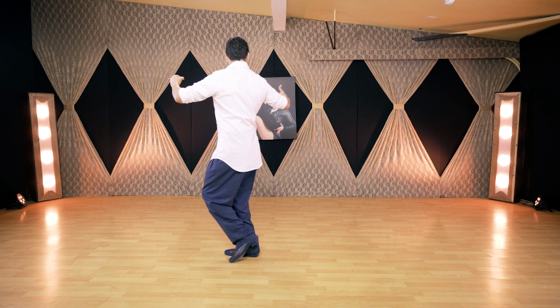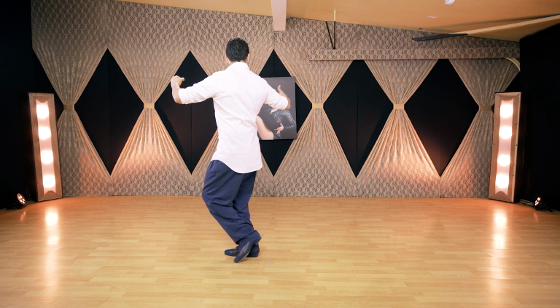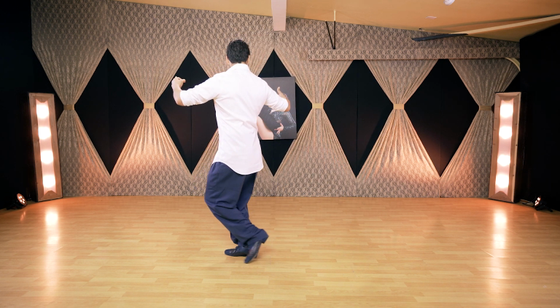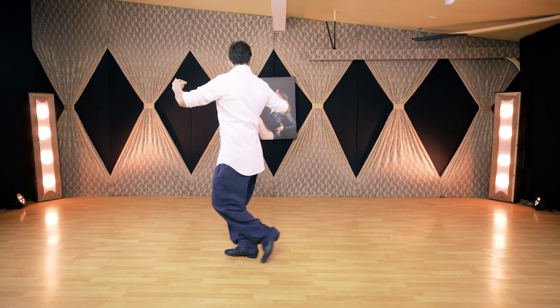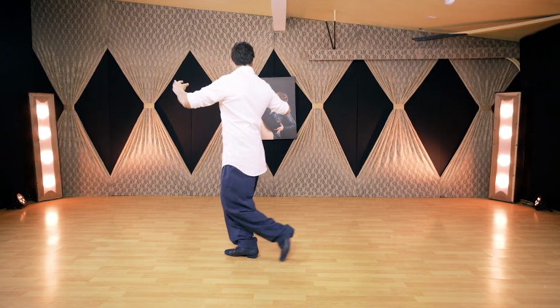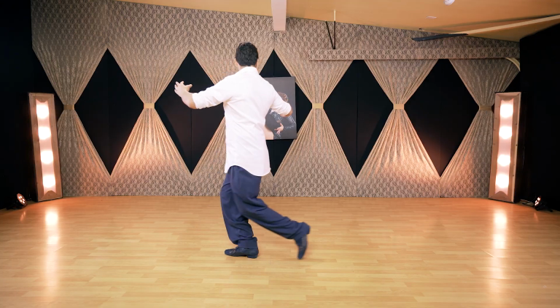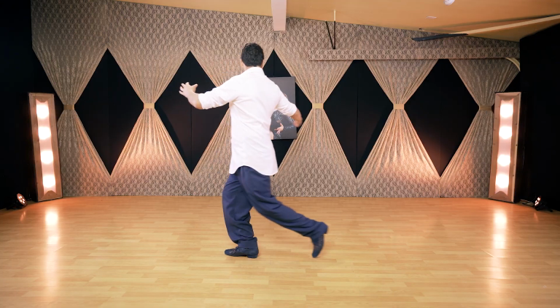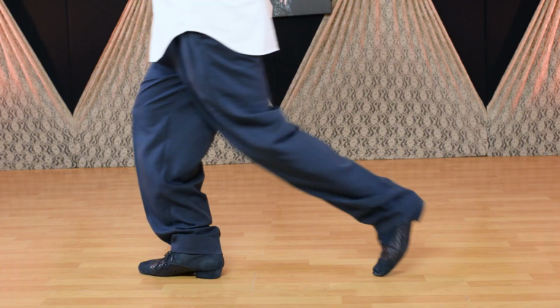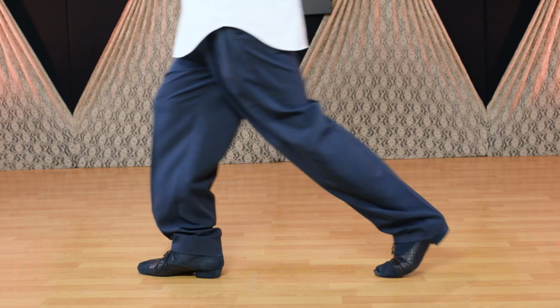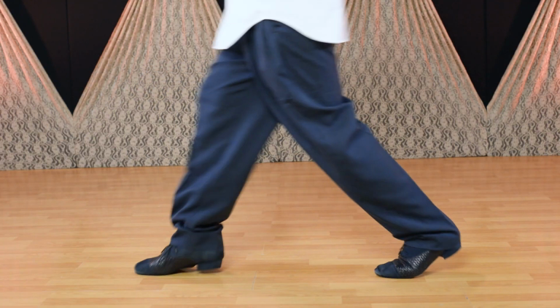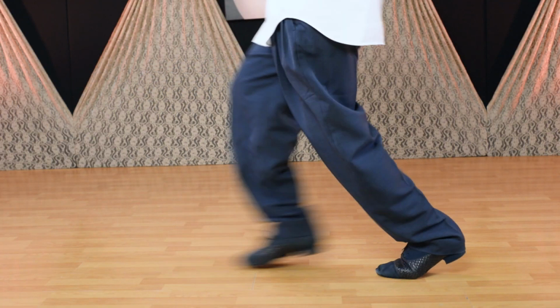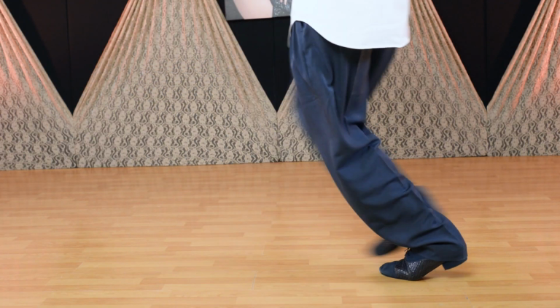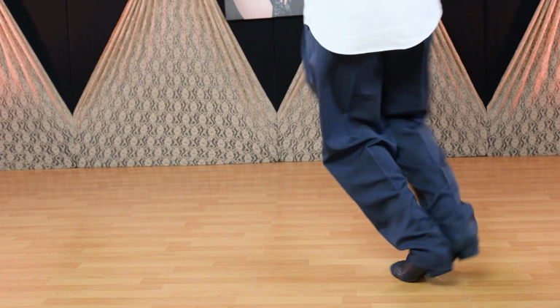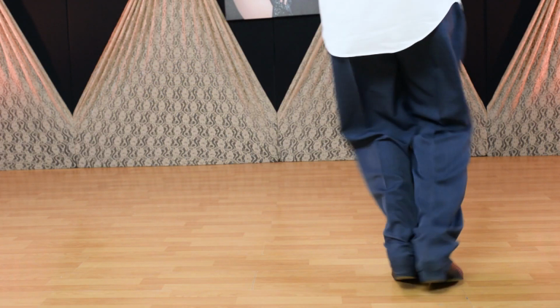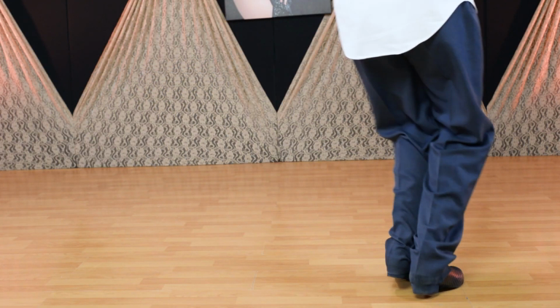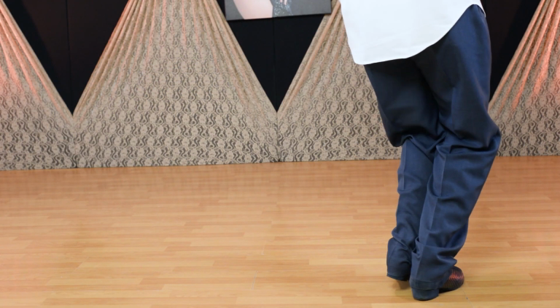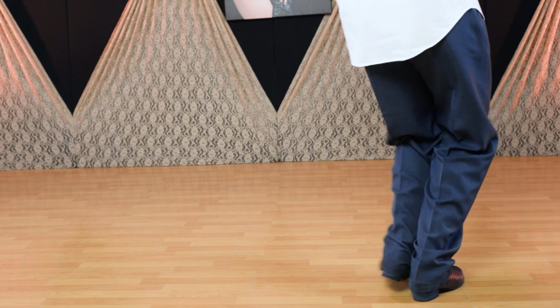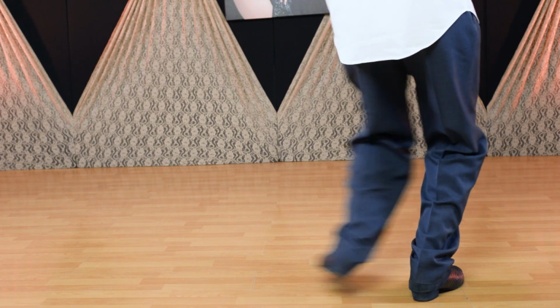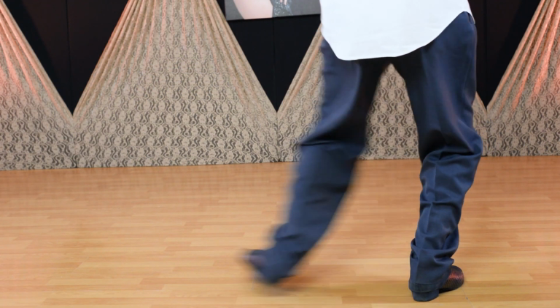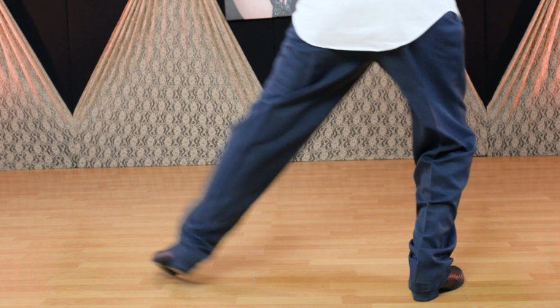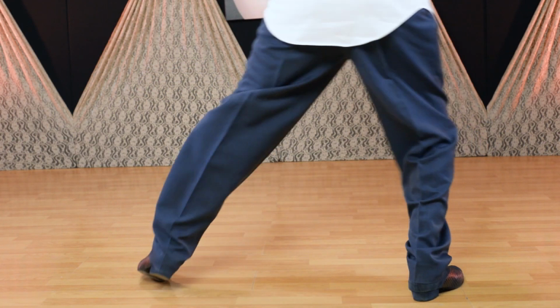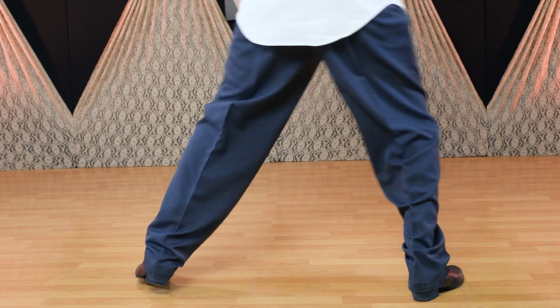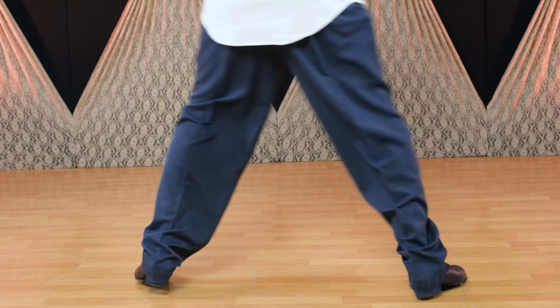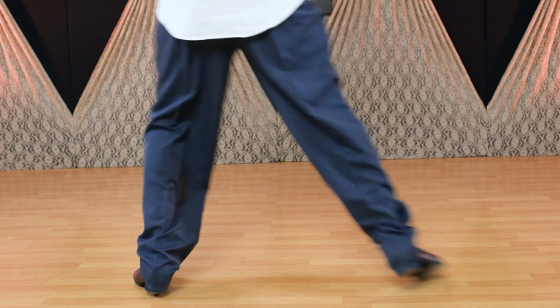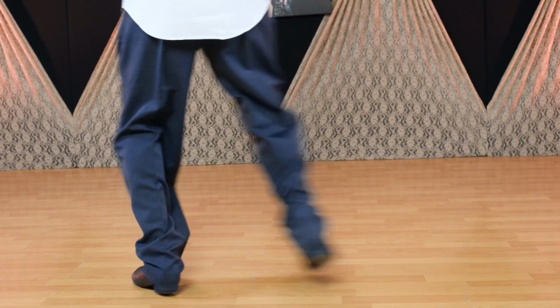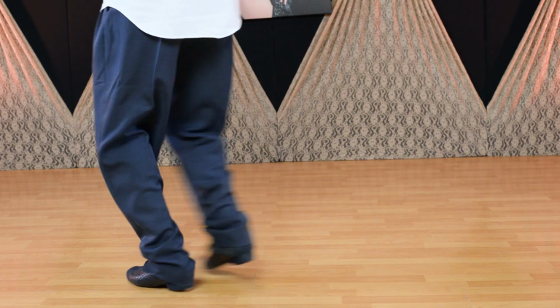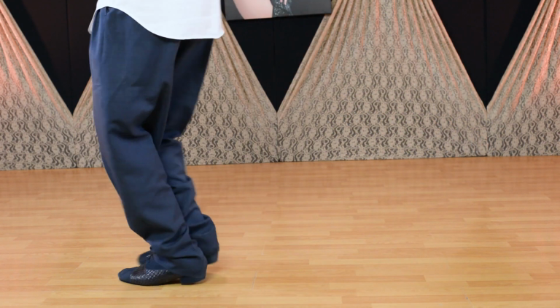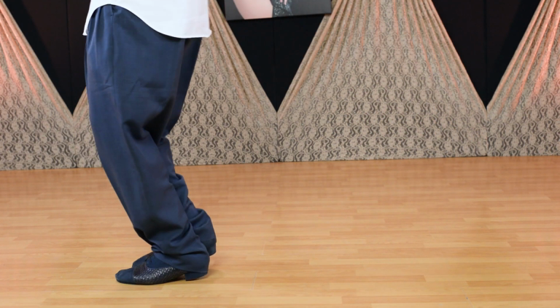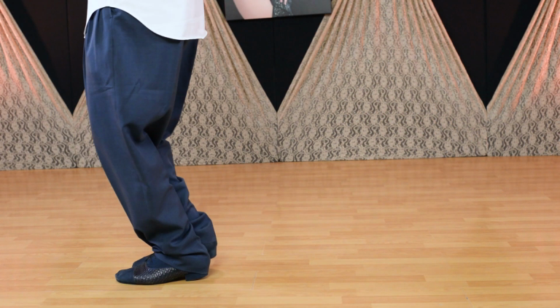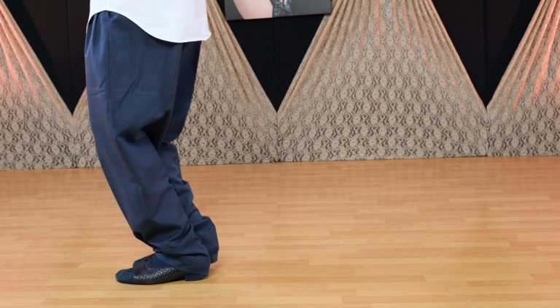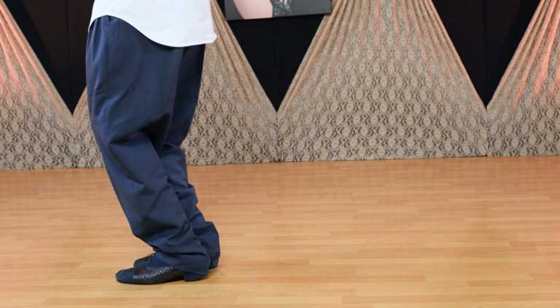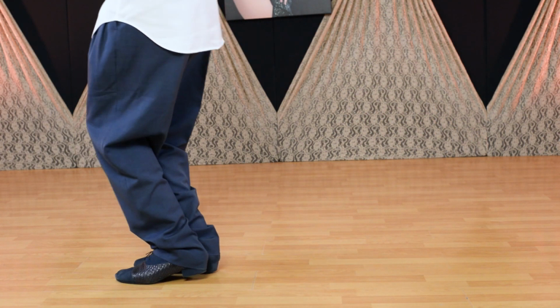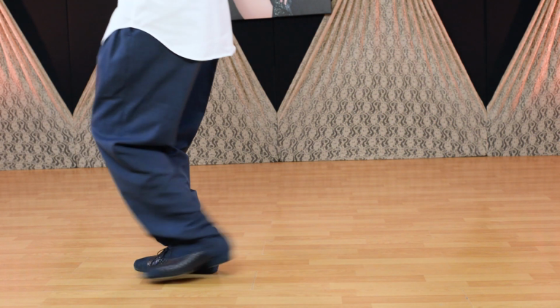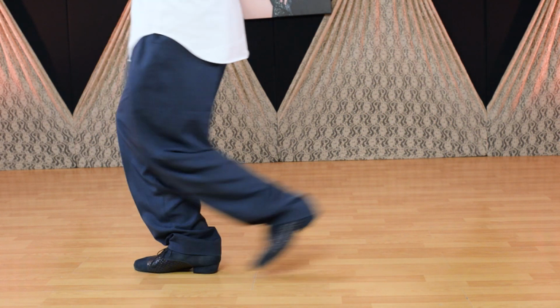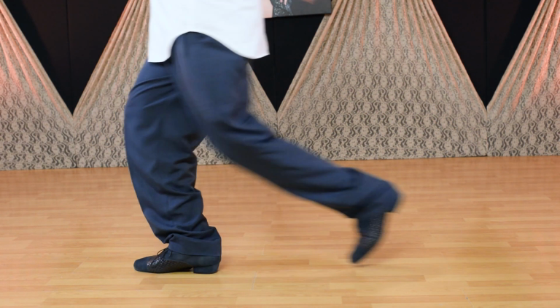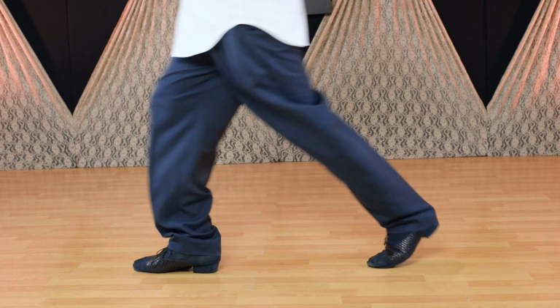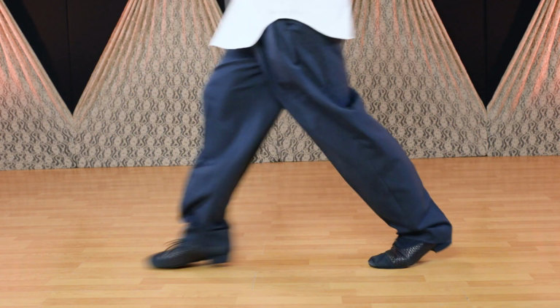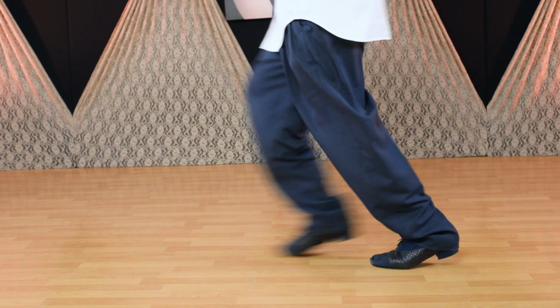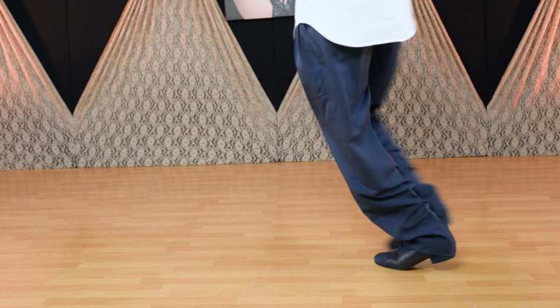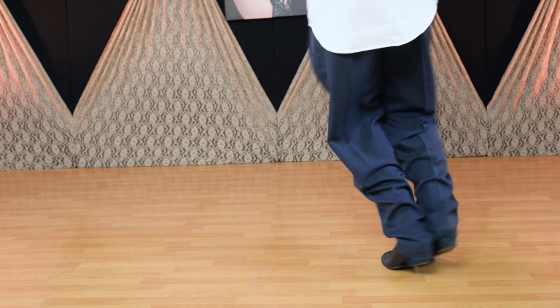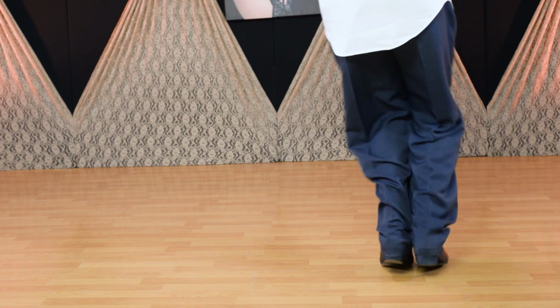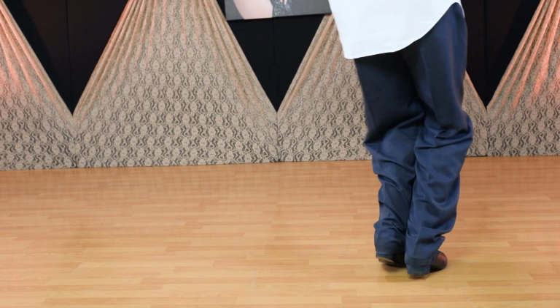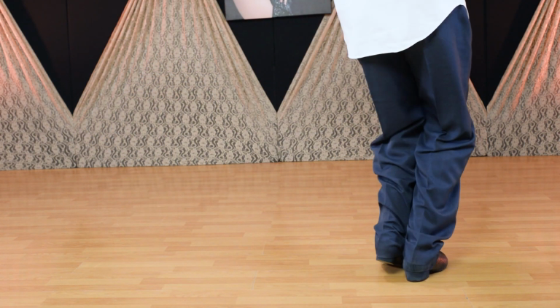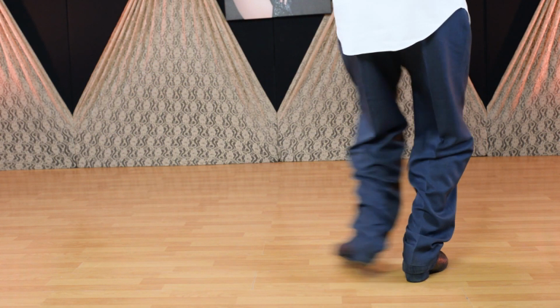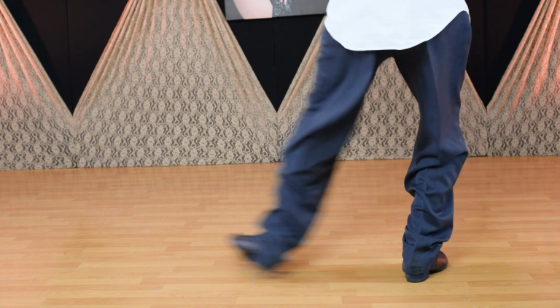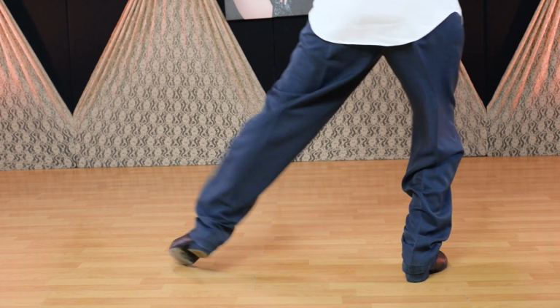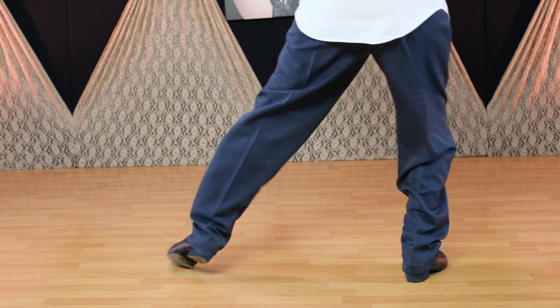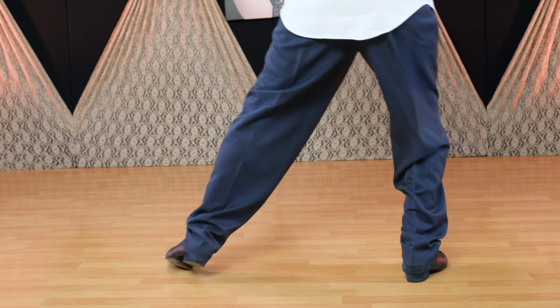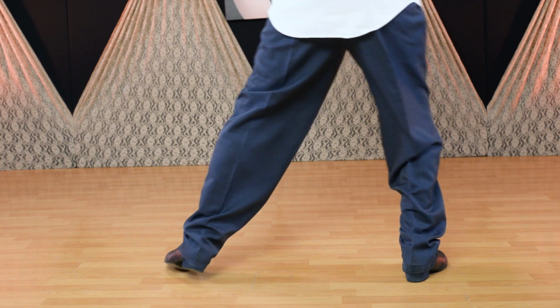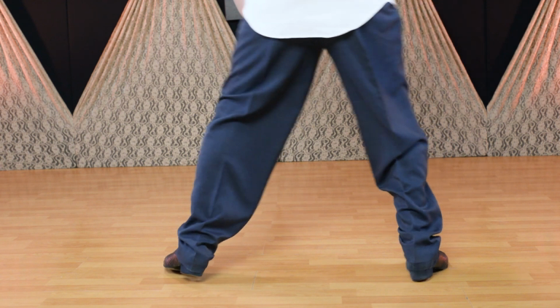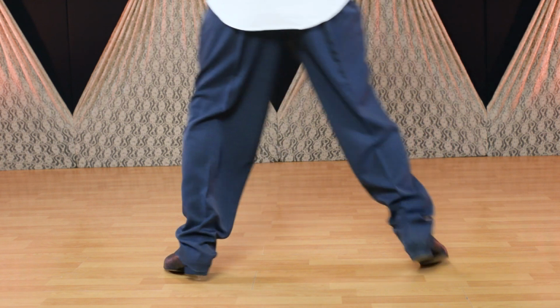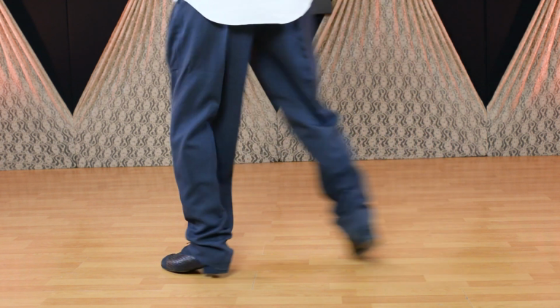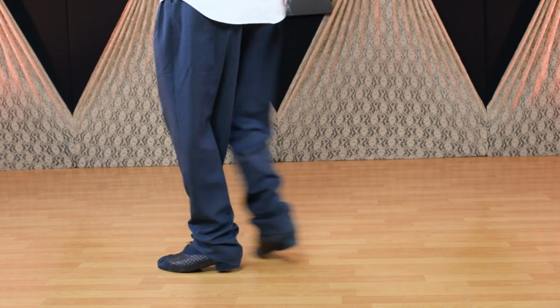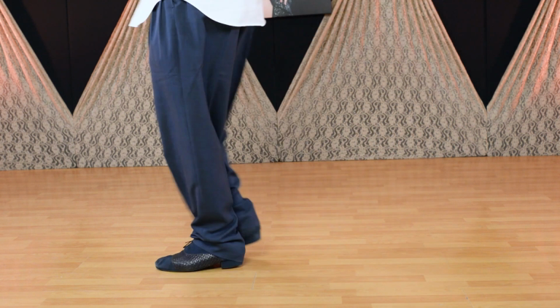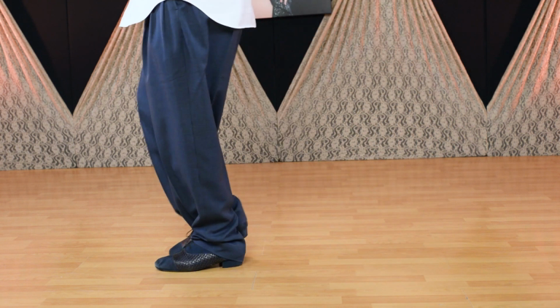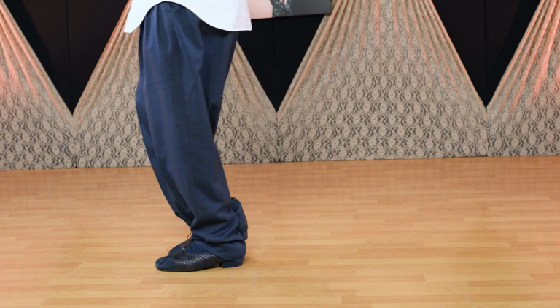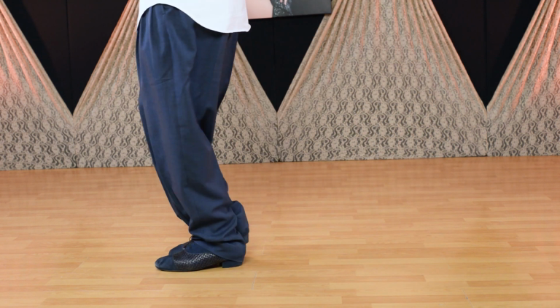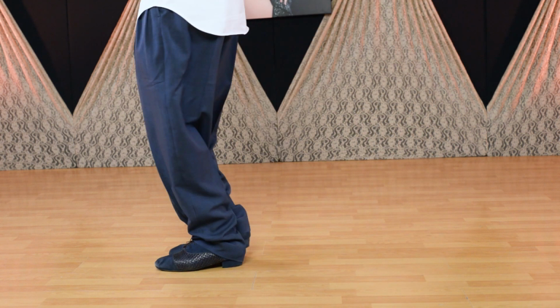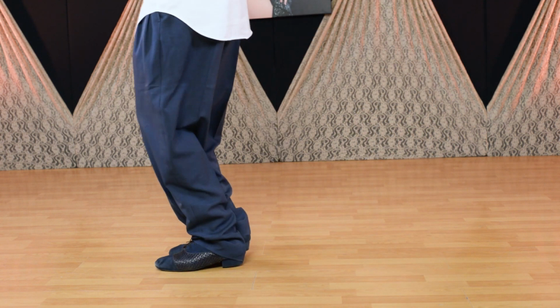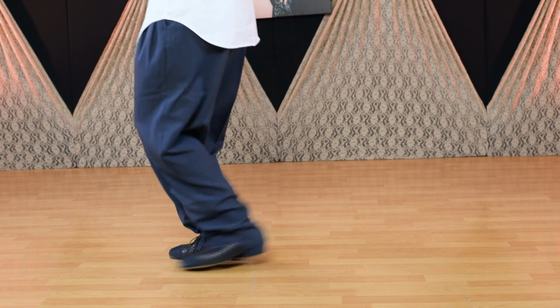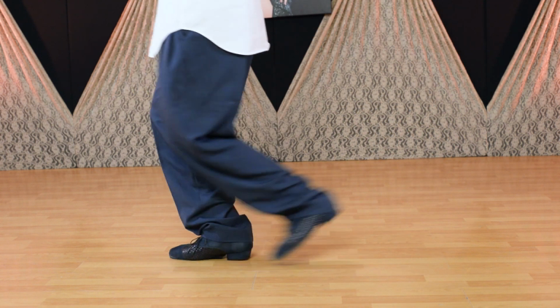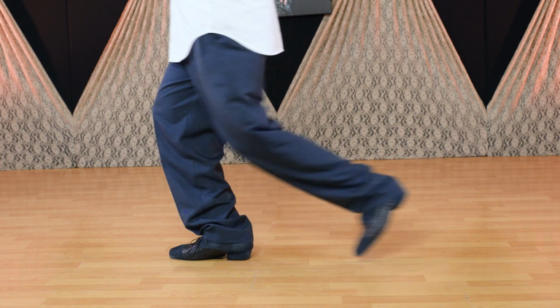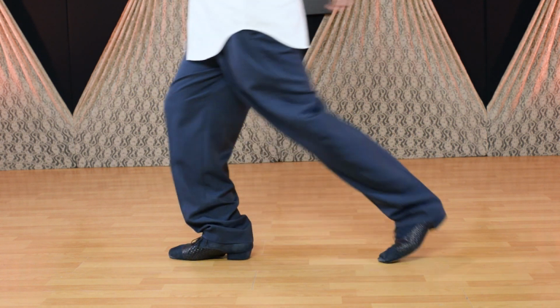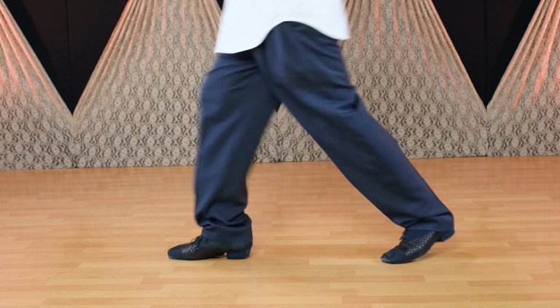Again, one and two together. One and two. Upper thighs are together.